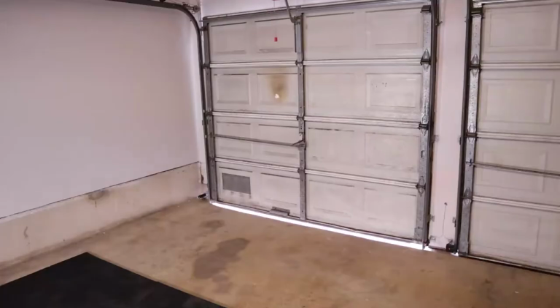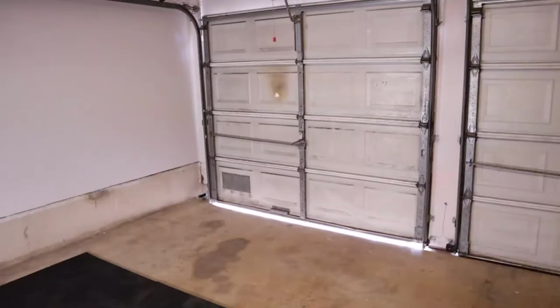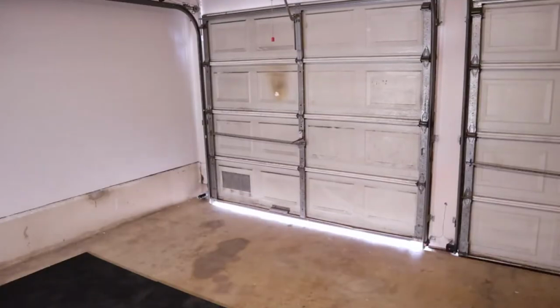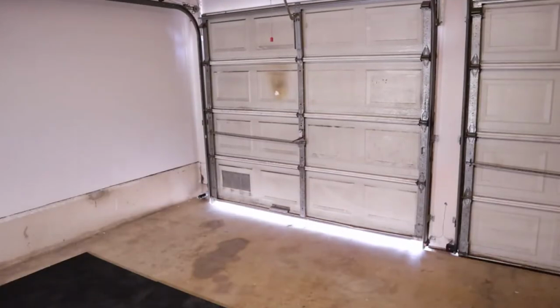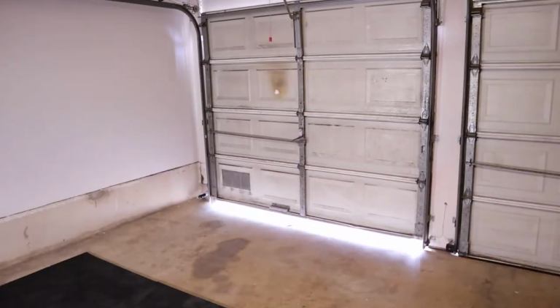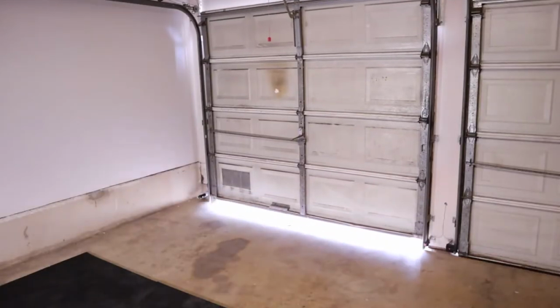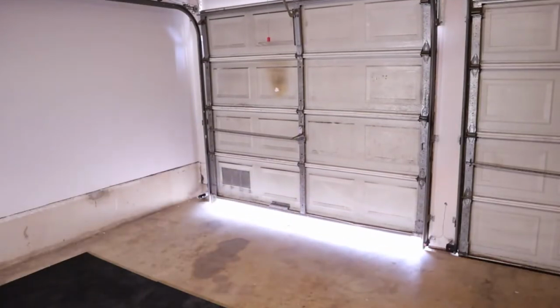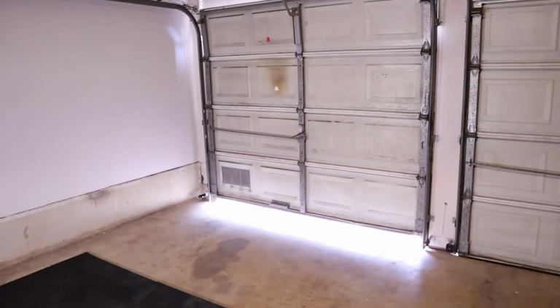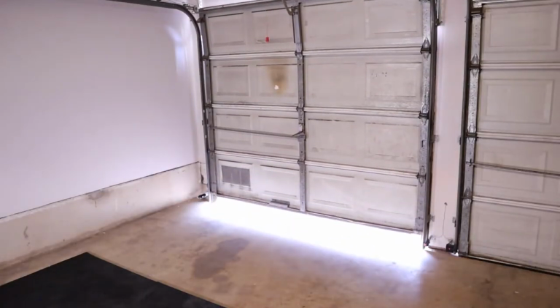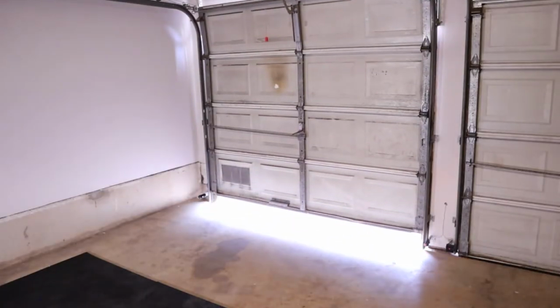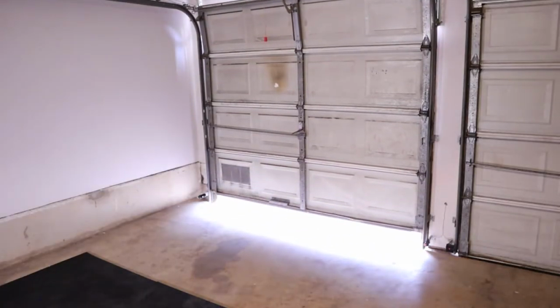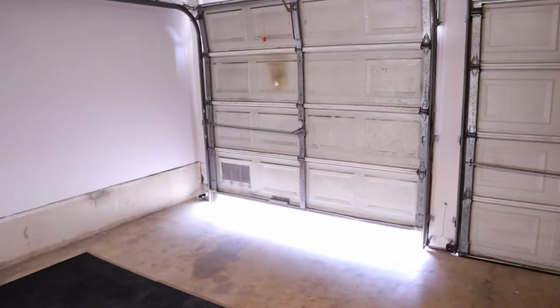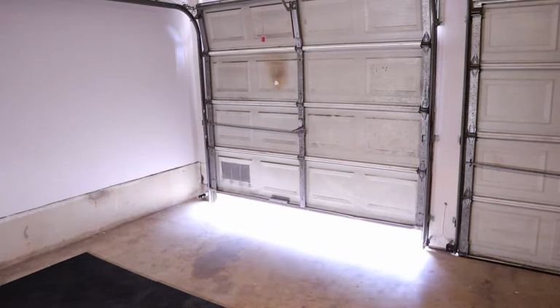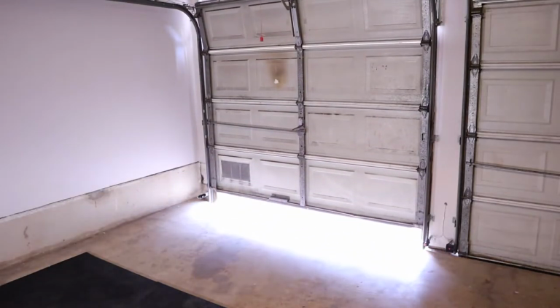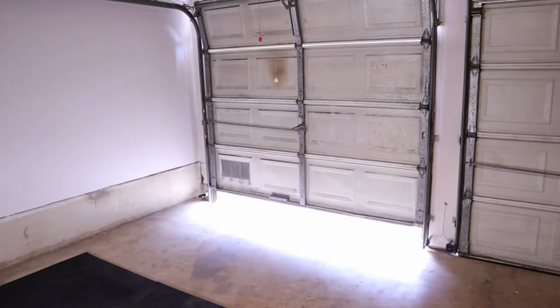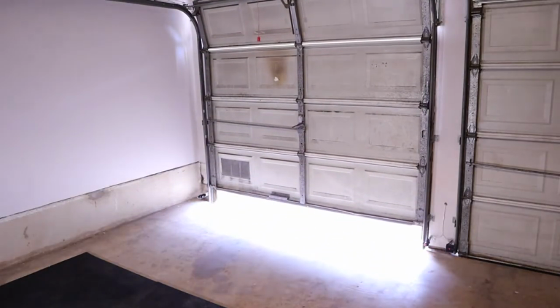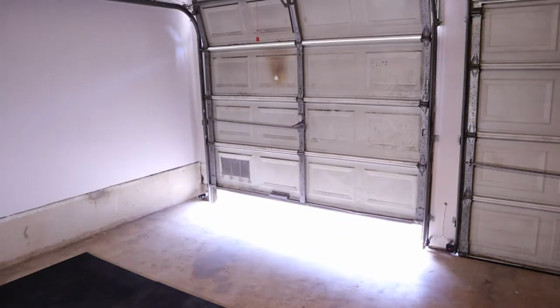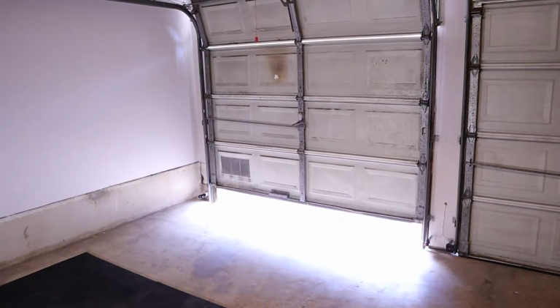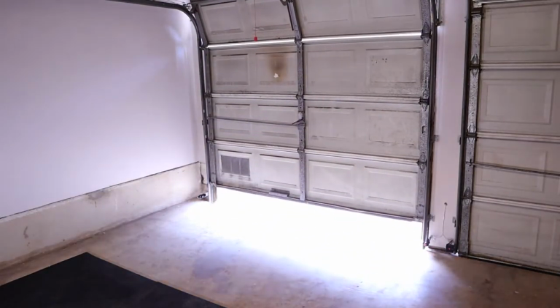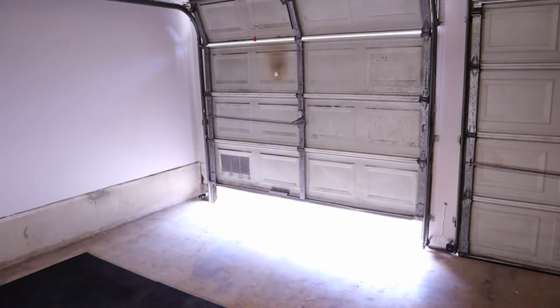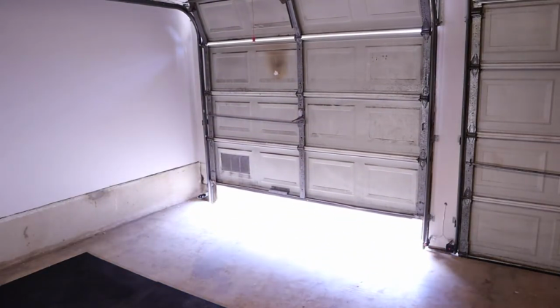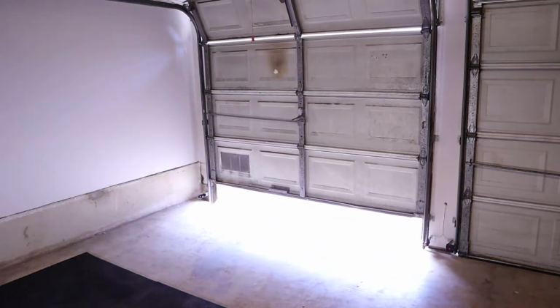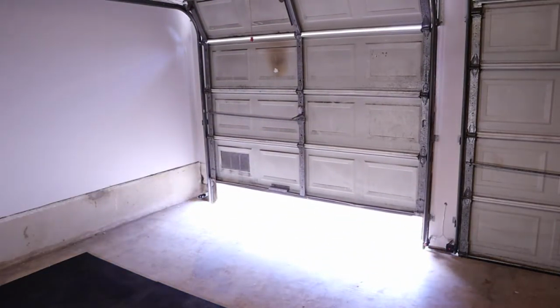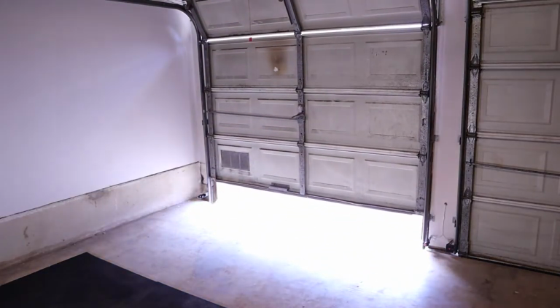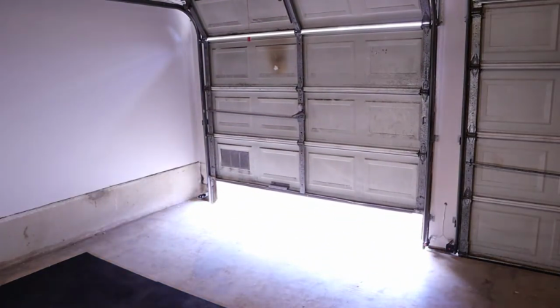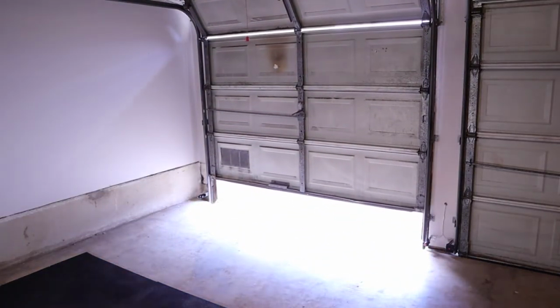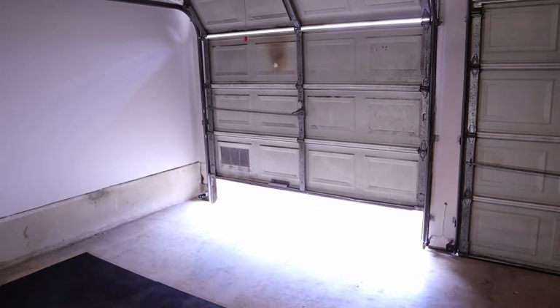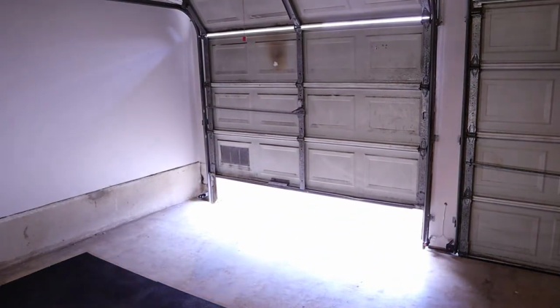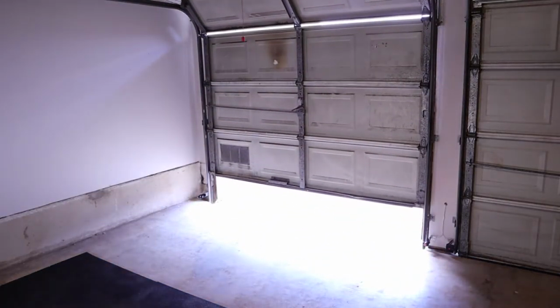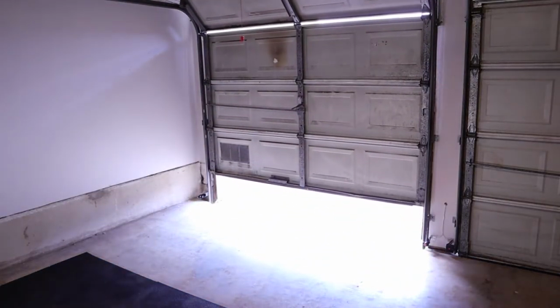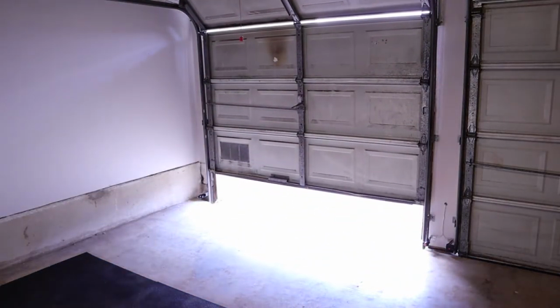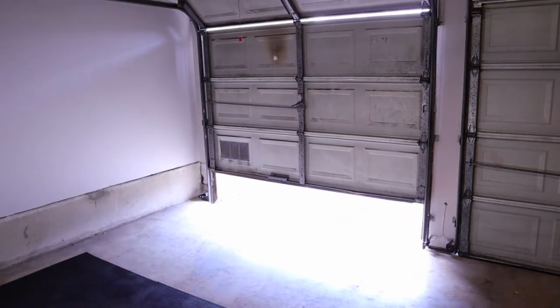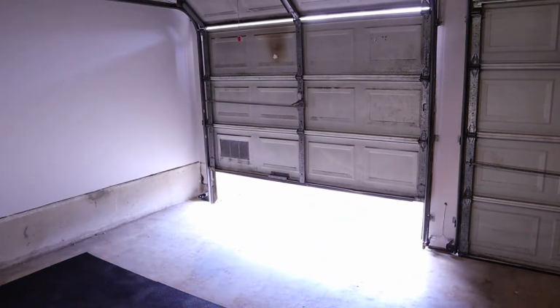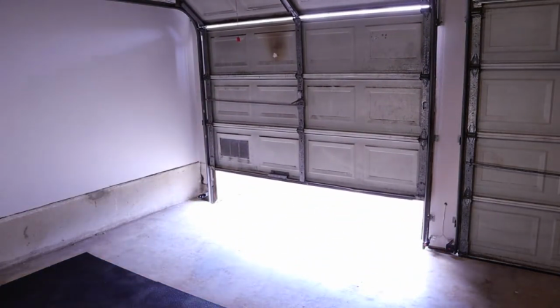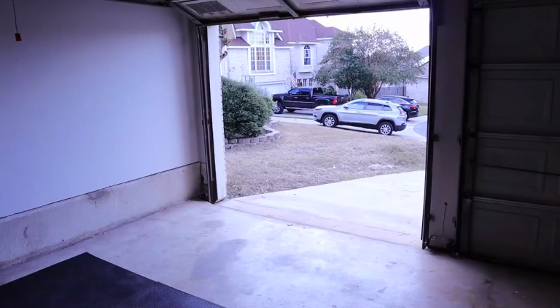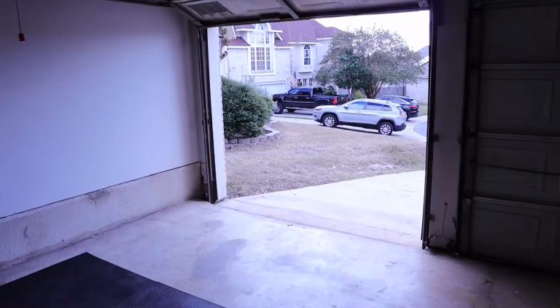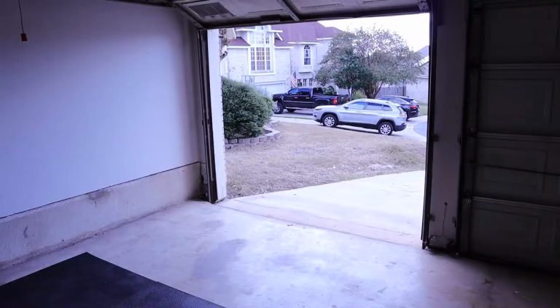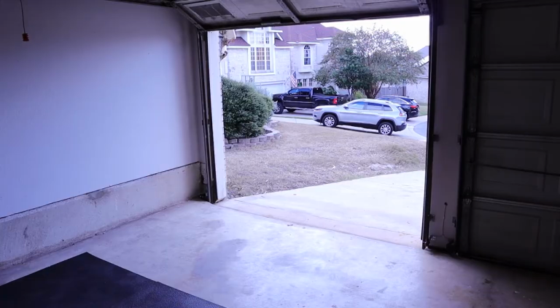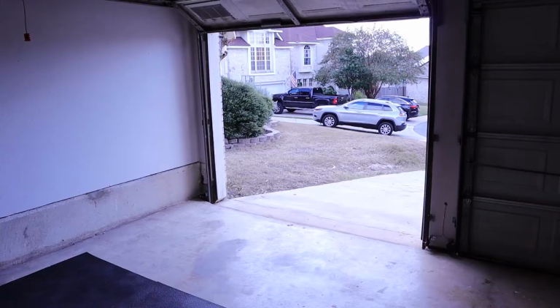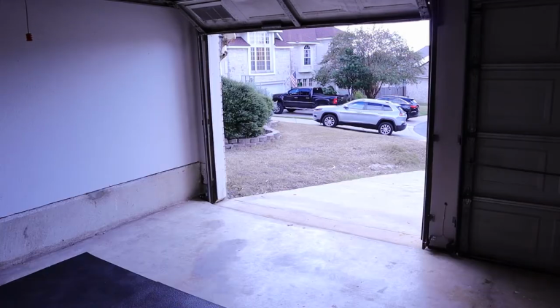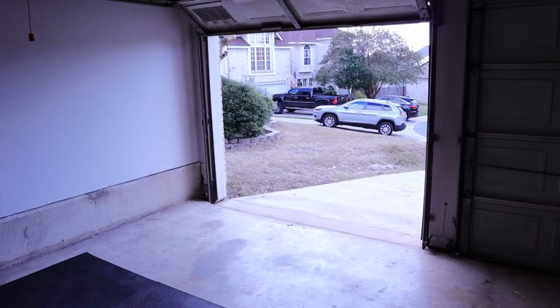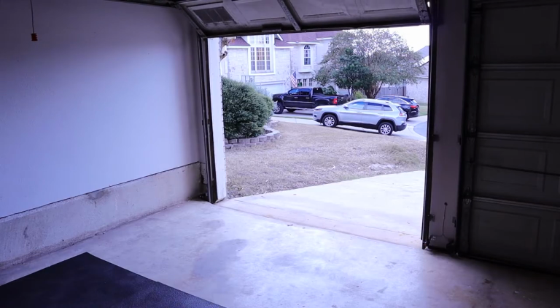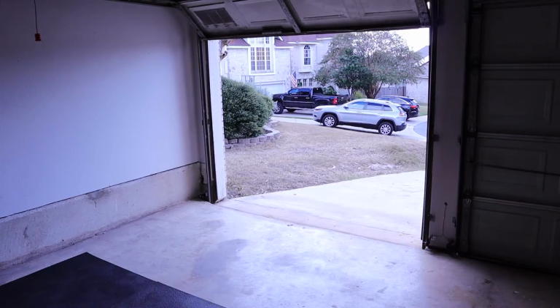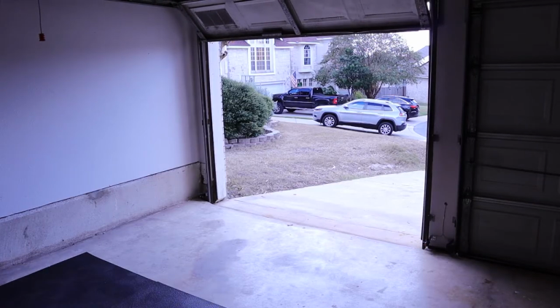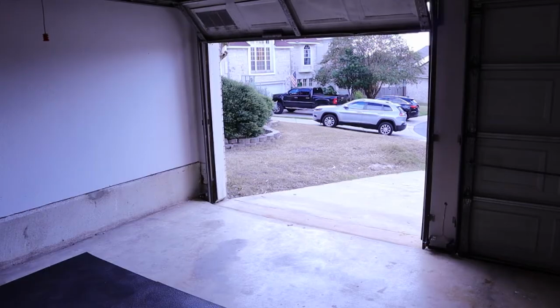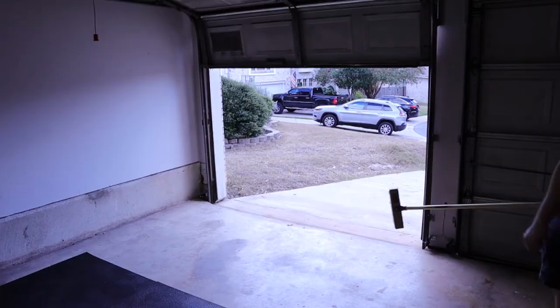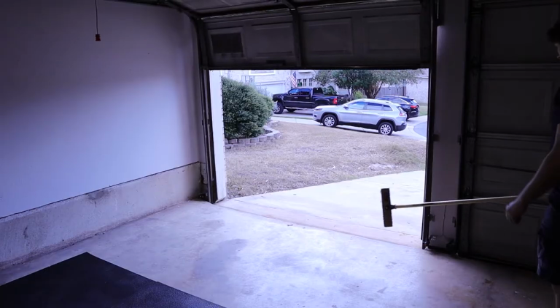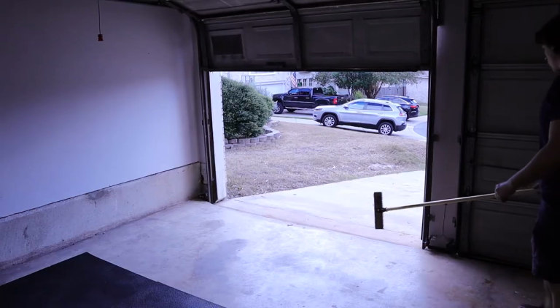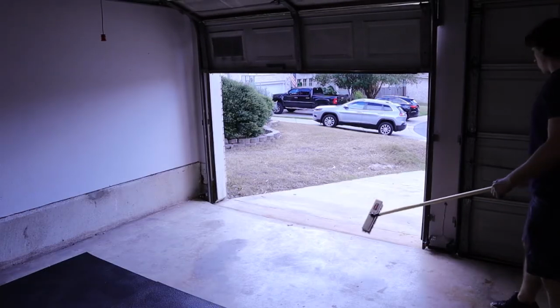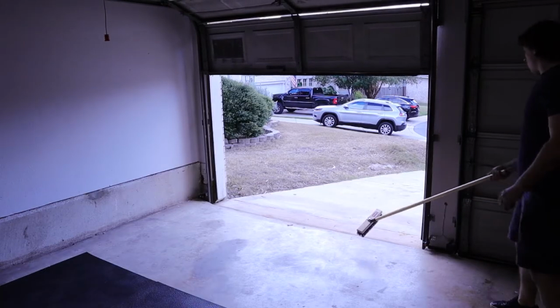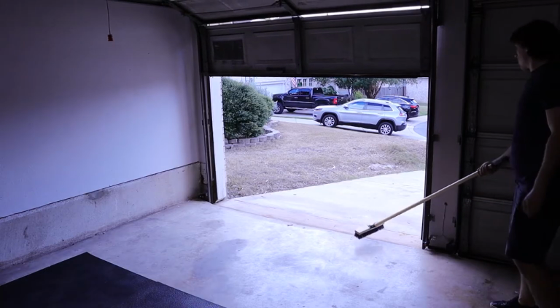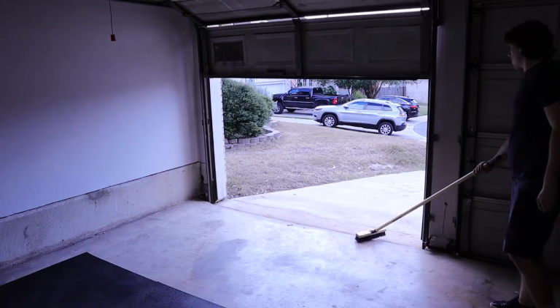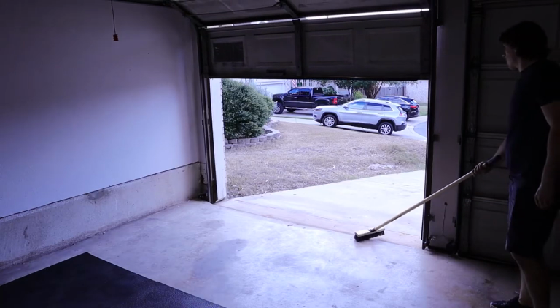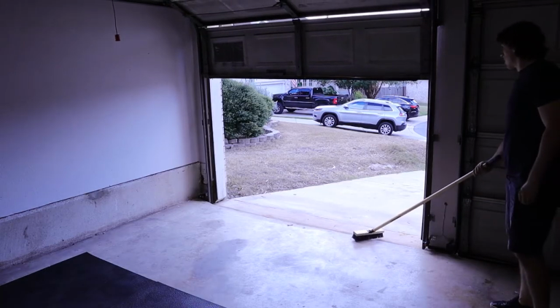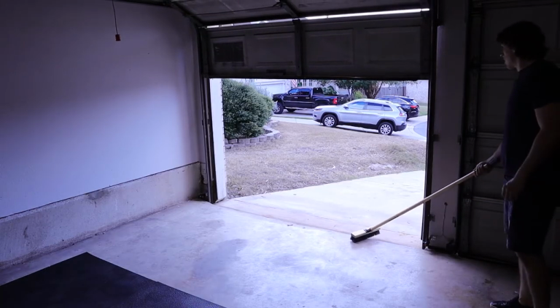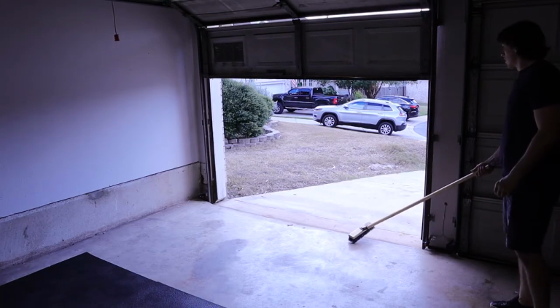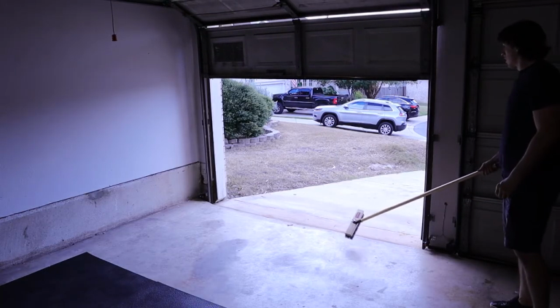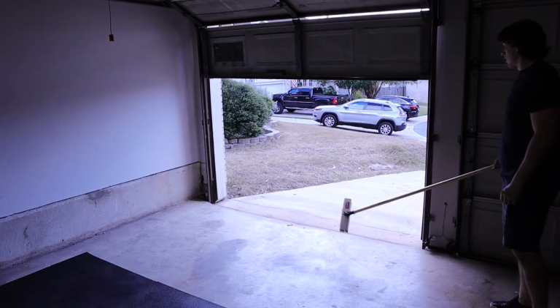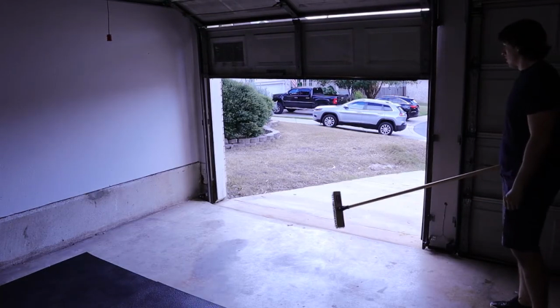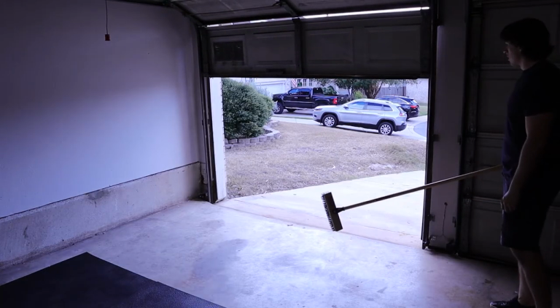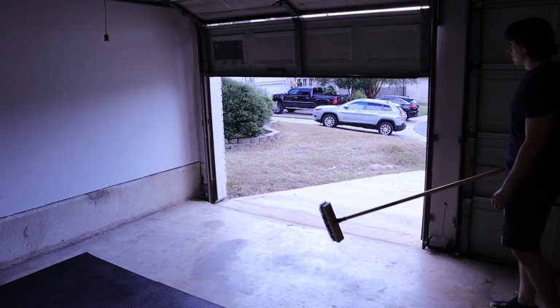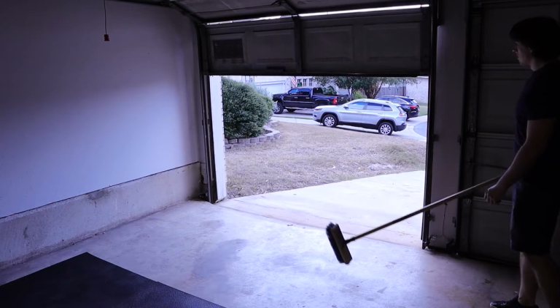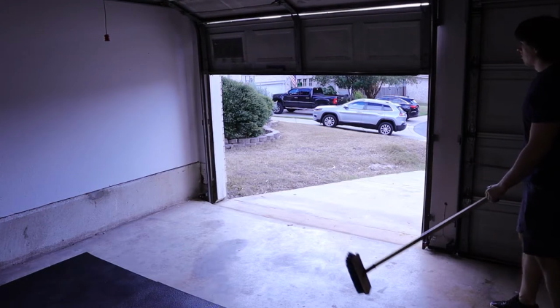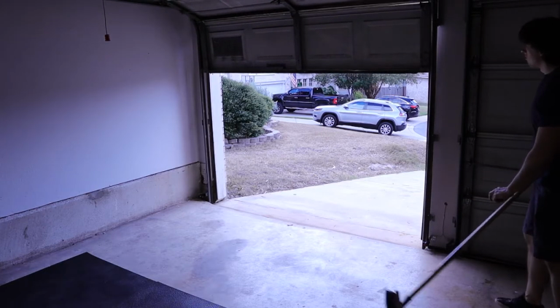The last thing I'm going to do is test it by opening the door and then closing it and blocking the beam to see if the door stops.